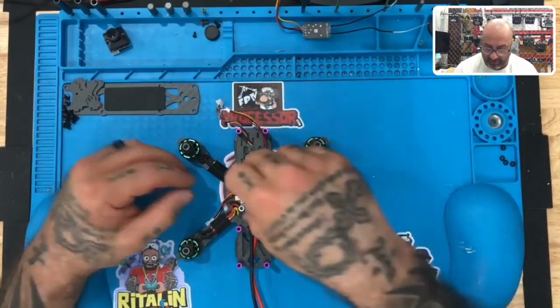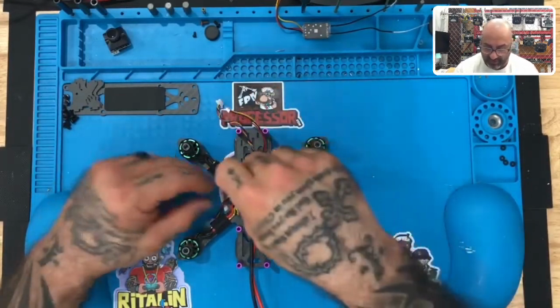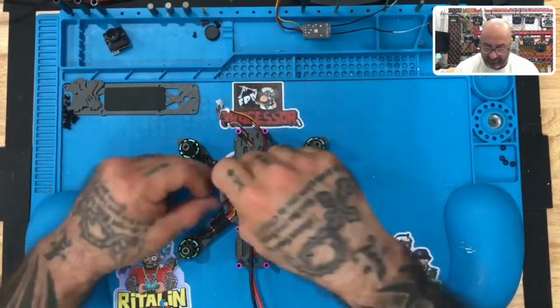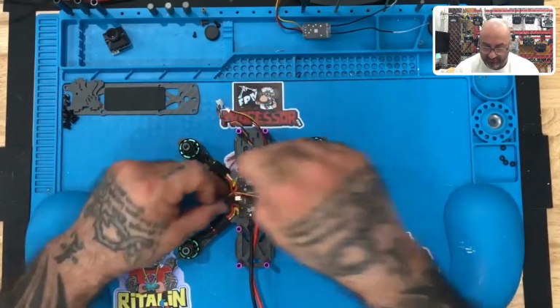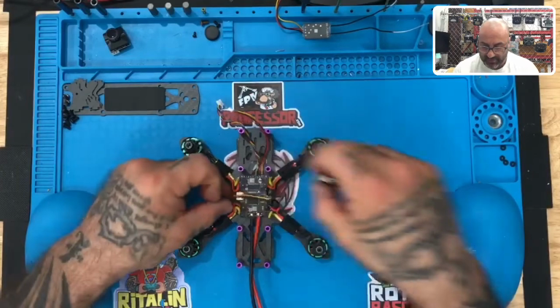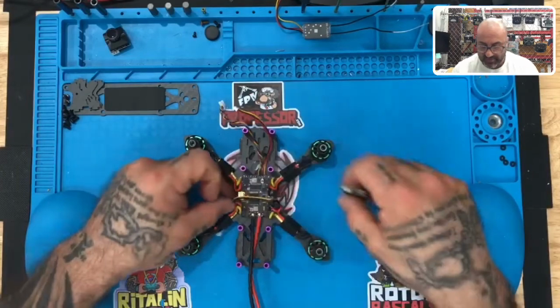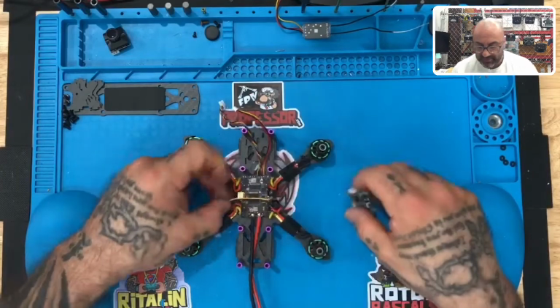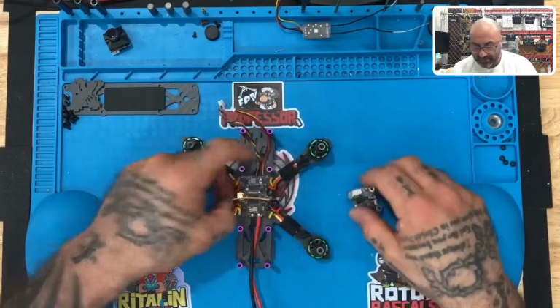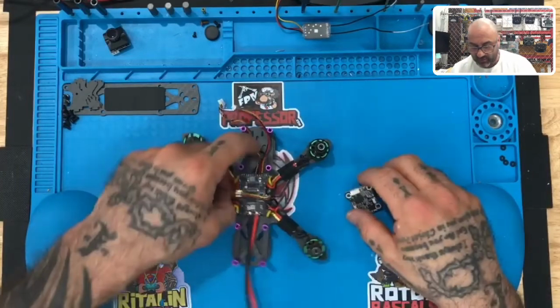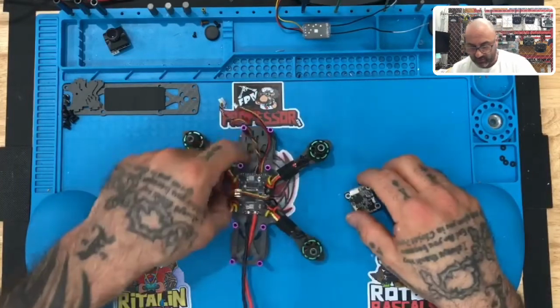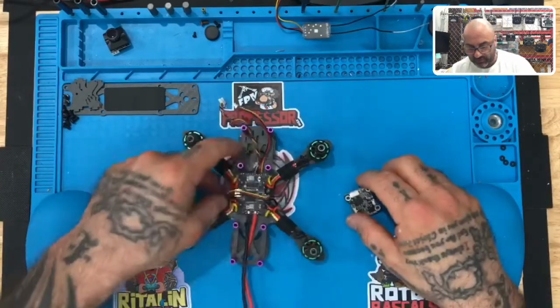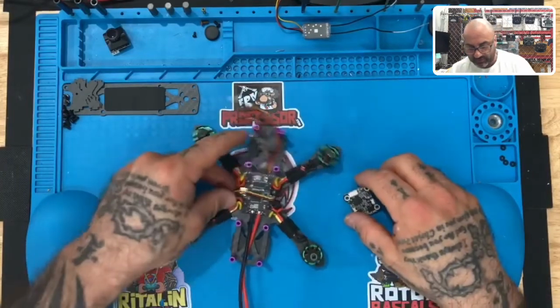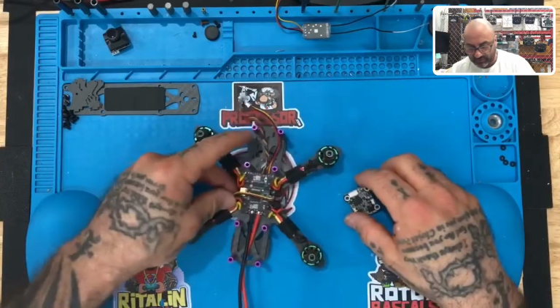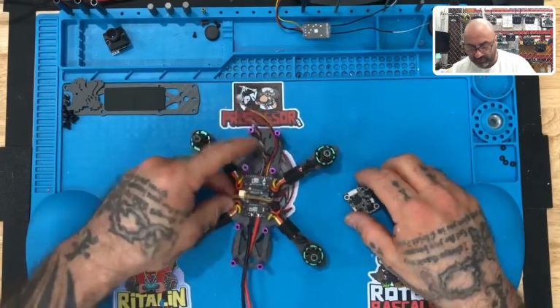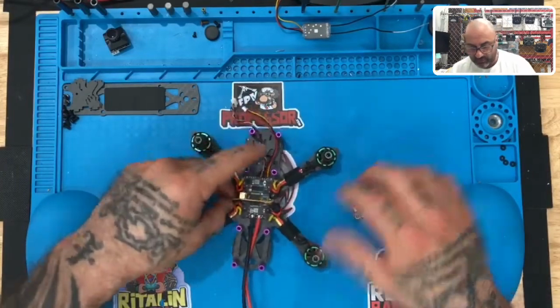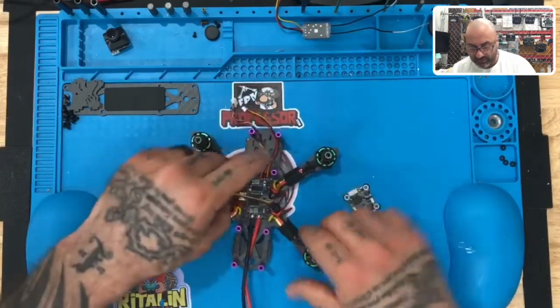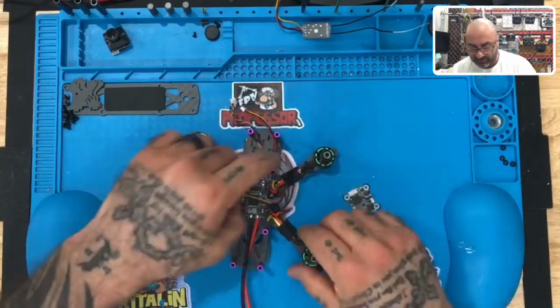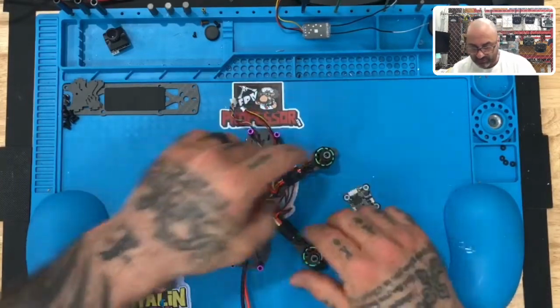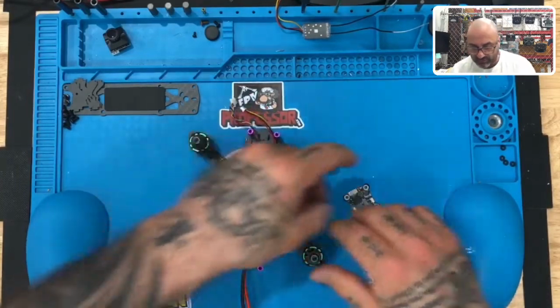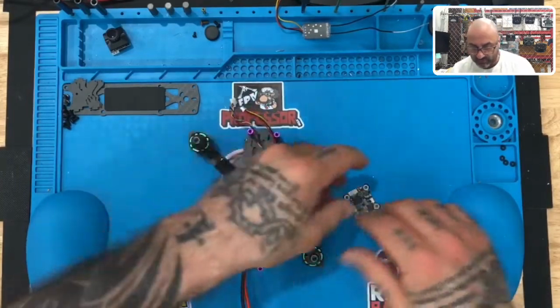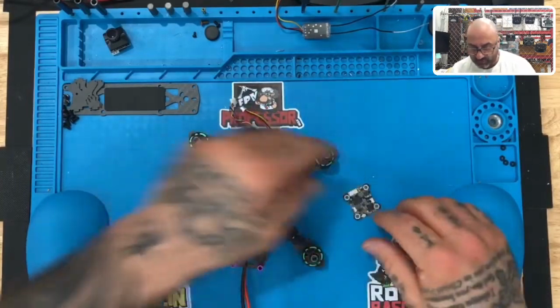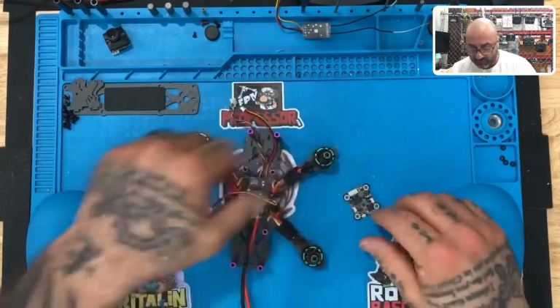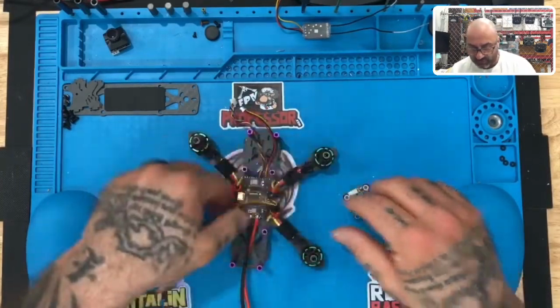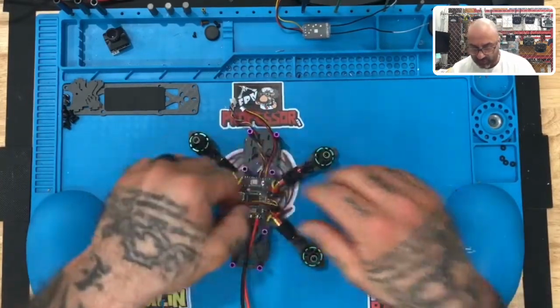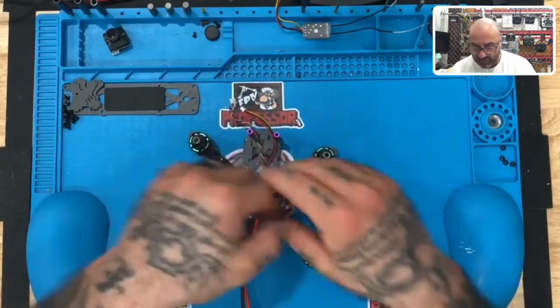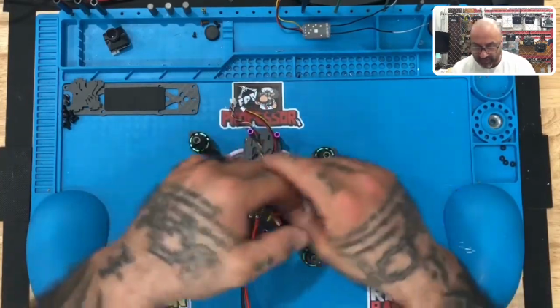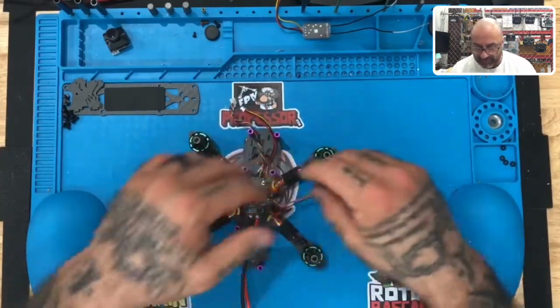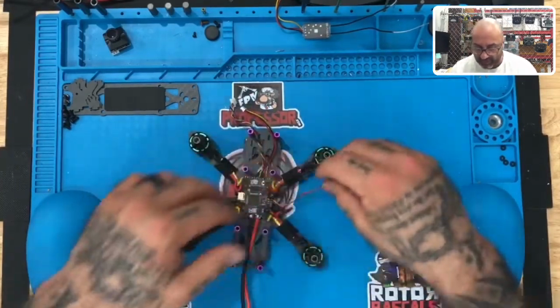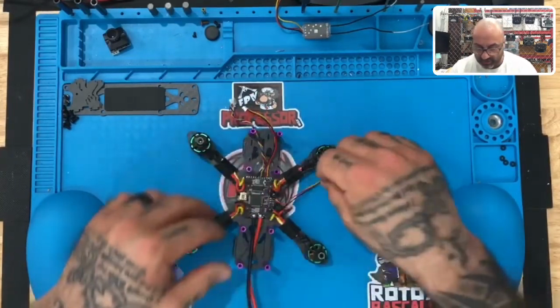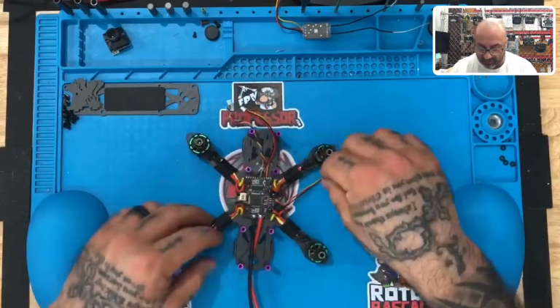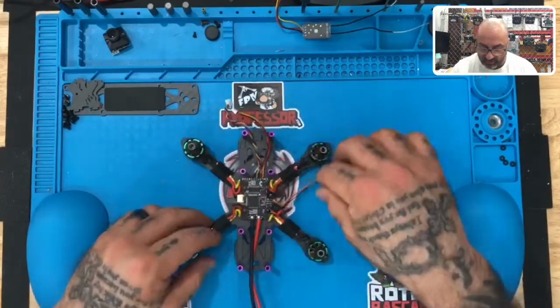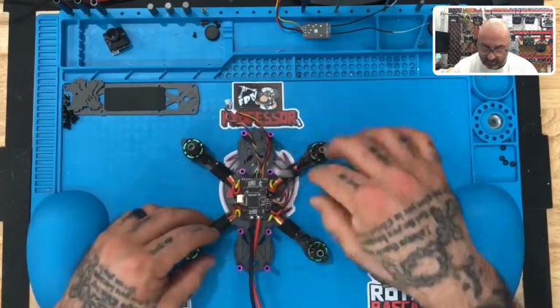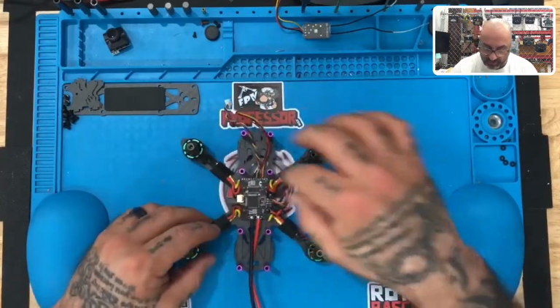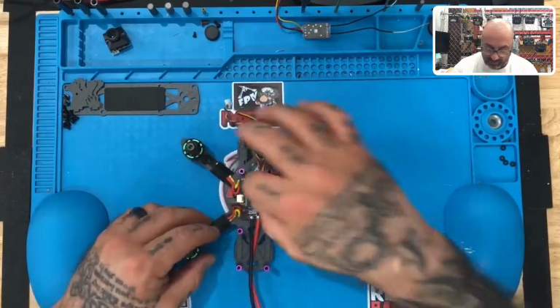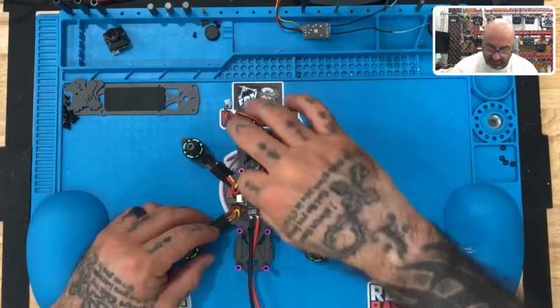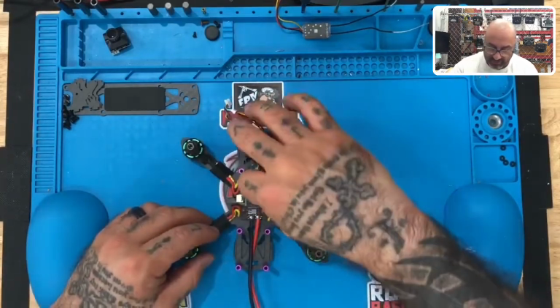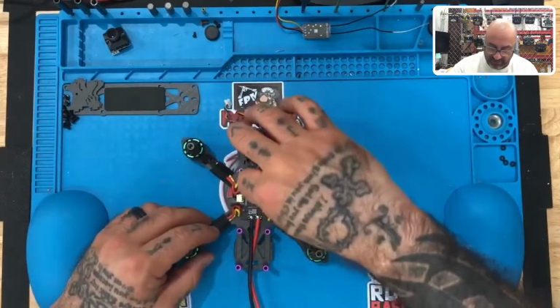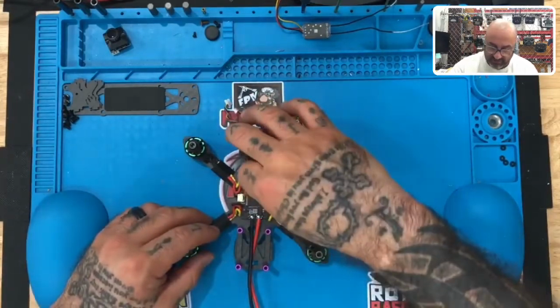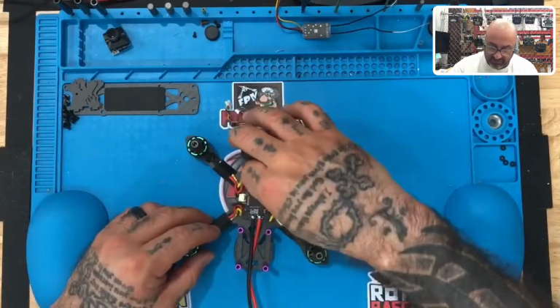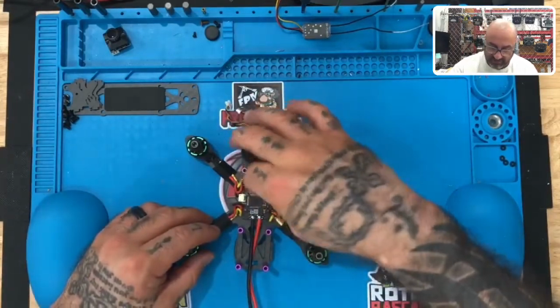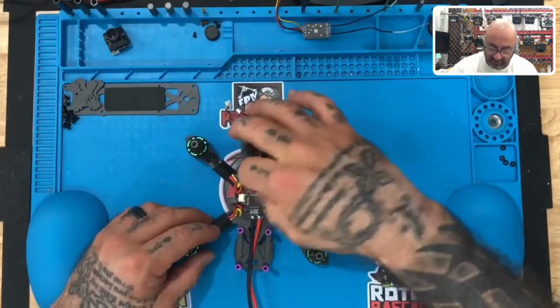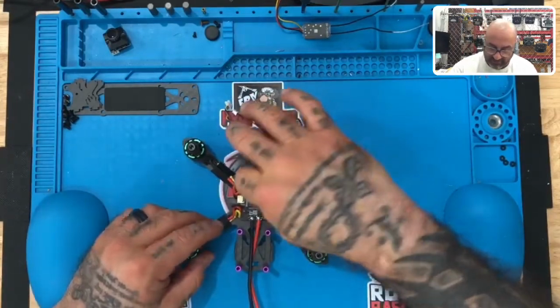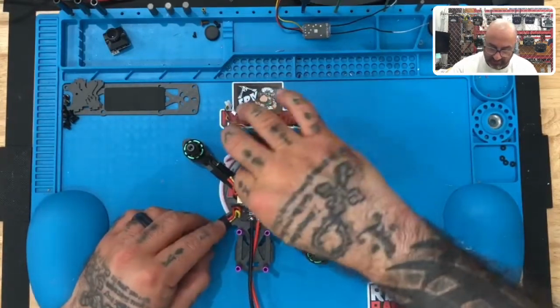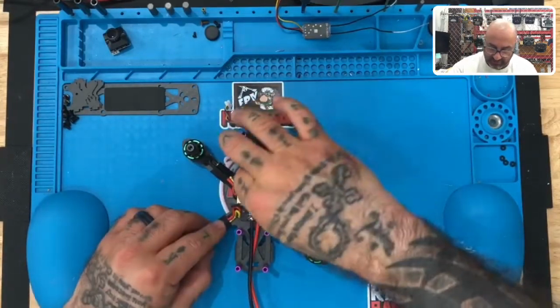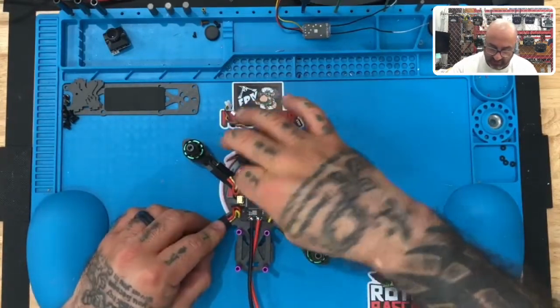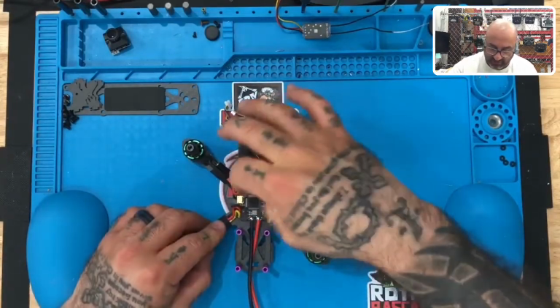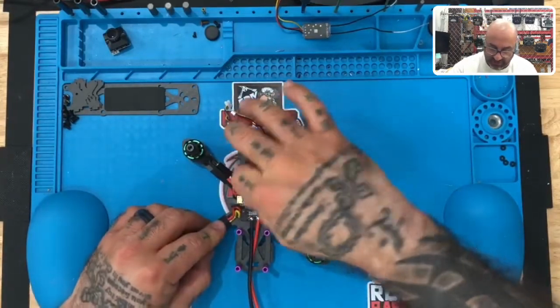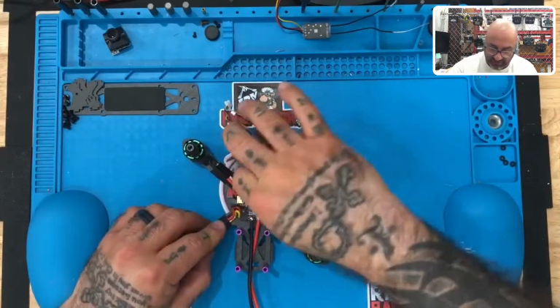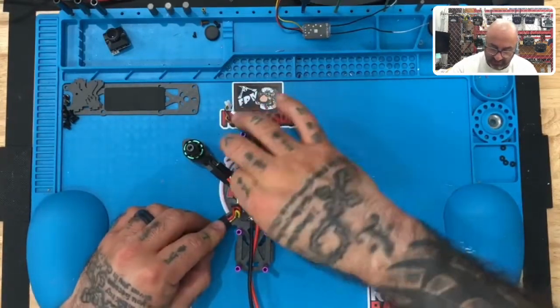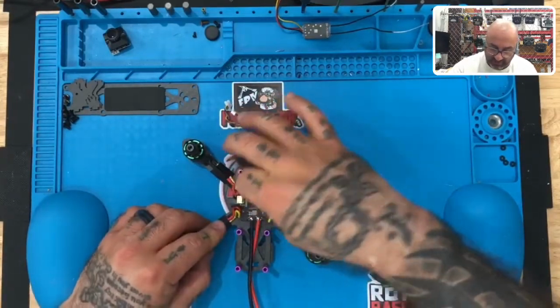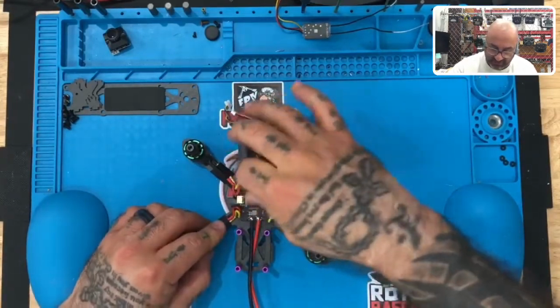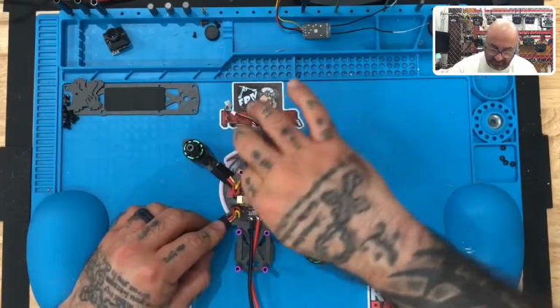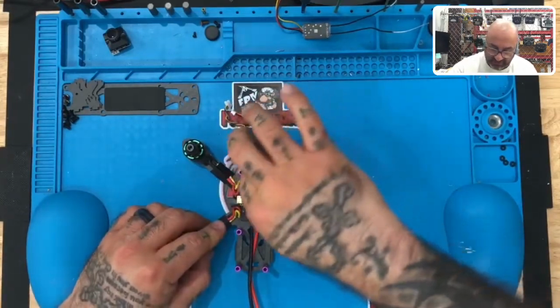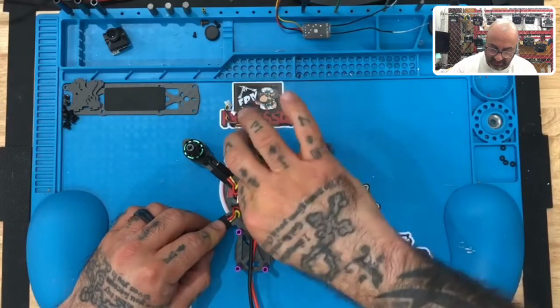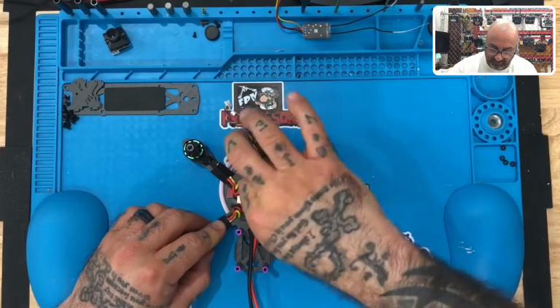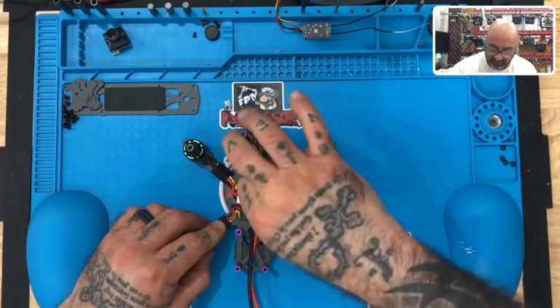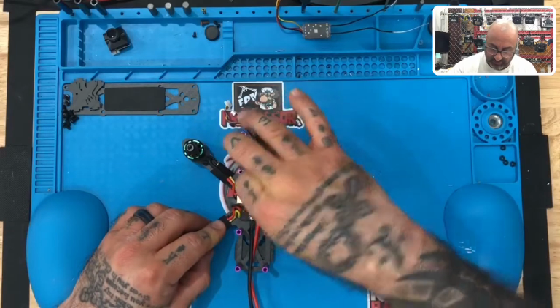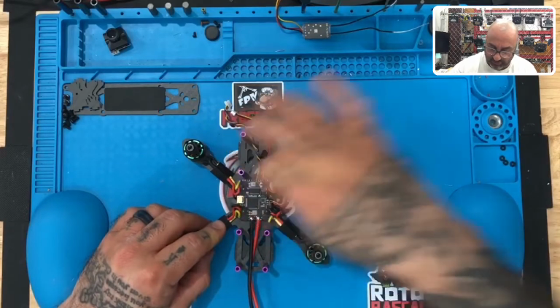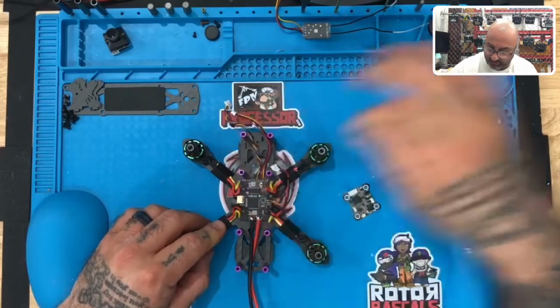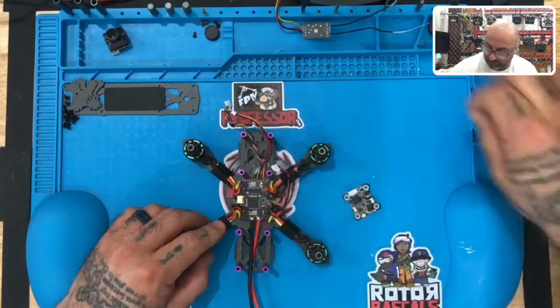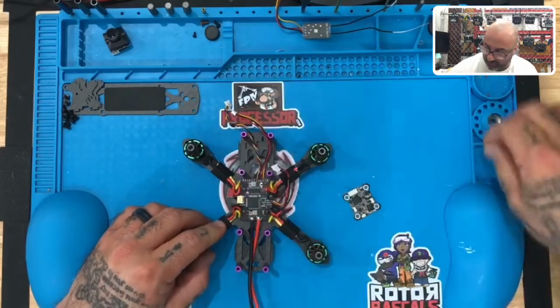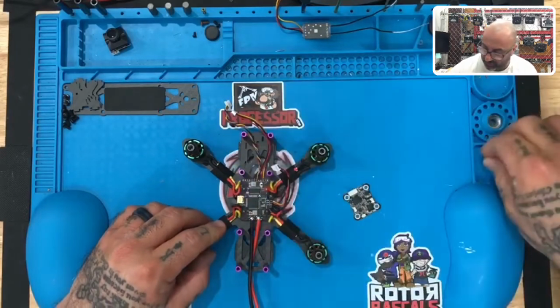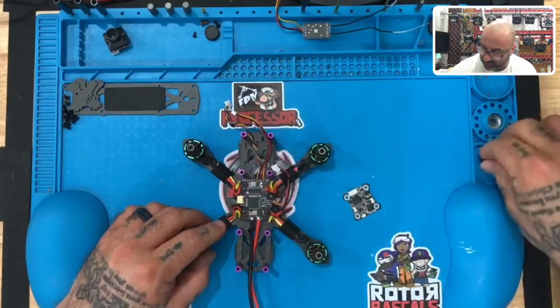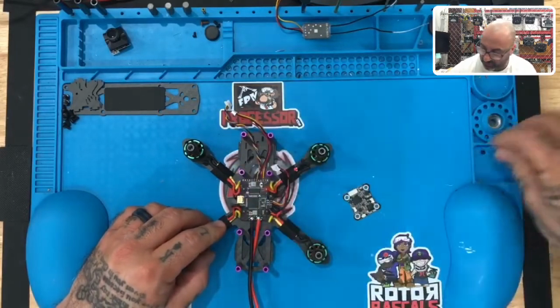So just make sure for orientation purposes you have this aimed just like that when you mount it. Now, one thing we do want to do is go ahead and remove these fasteners that we had in place to stop the screws from falling through.